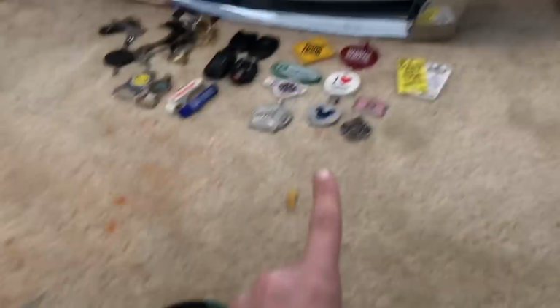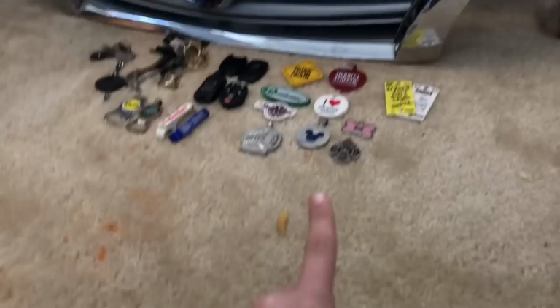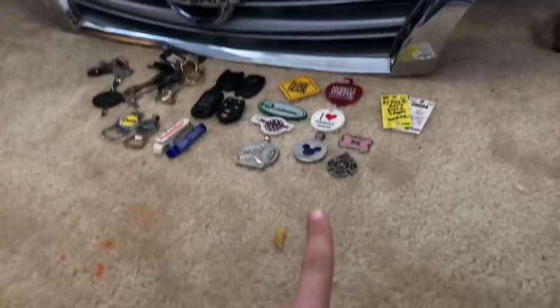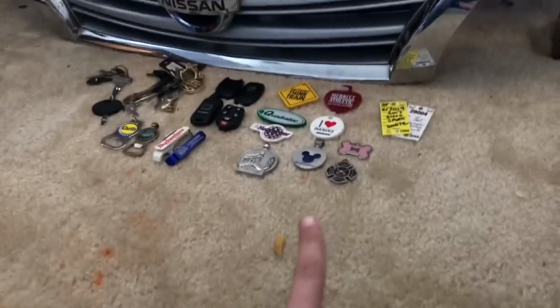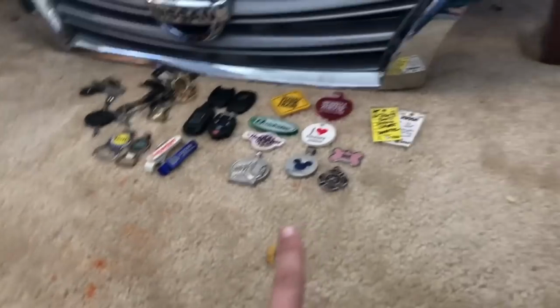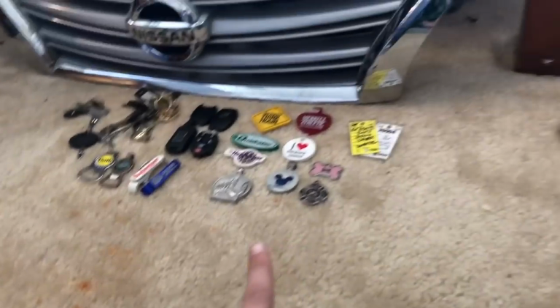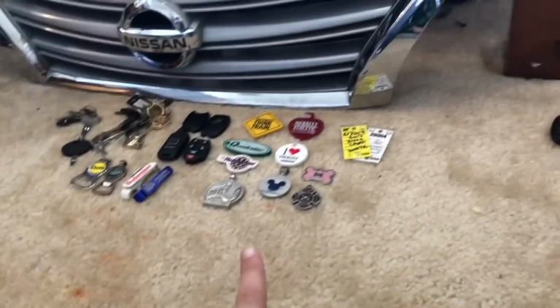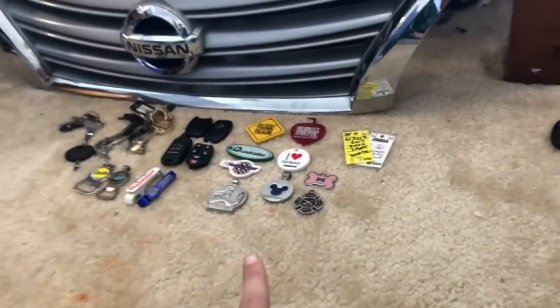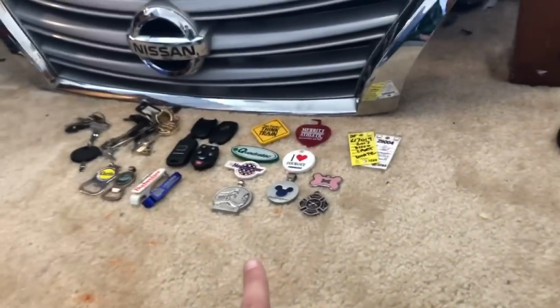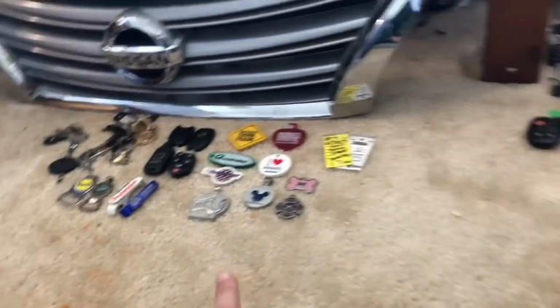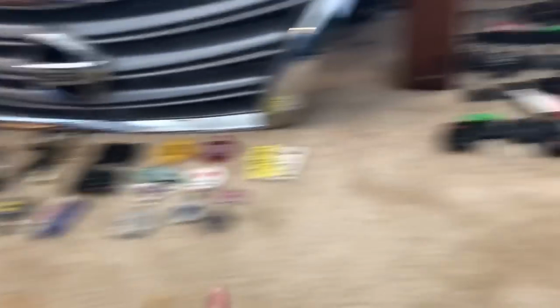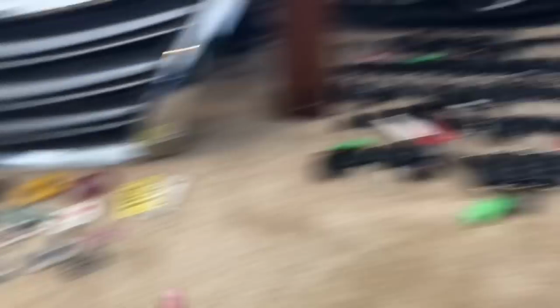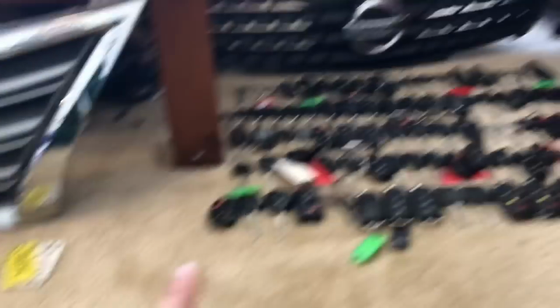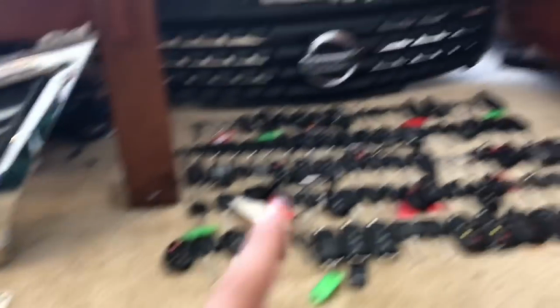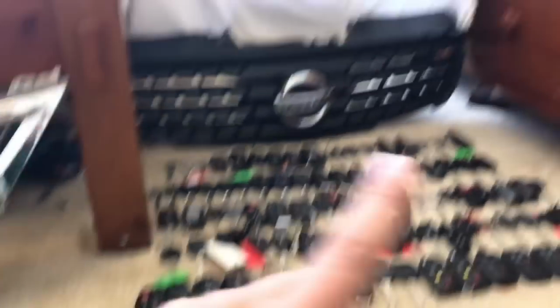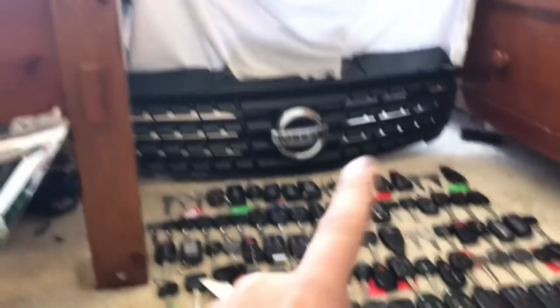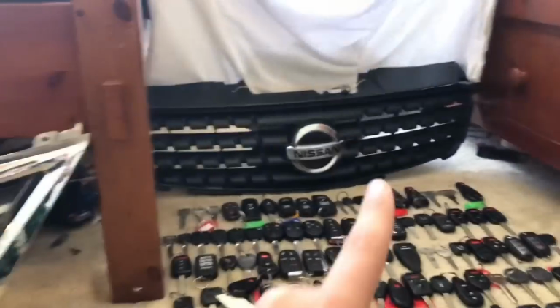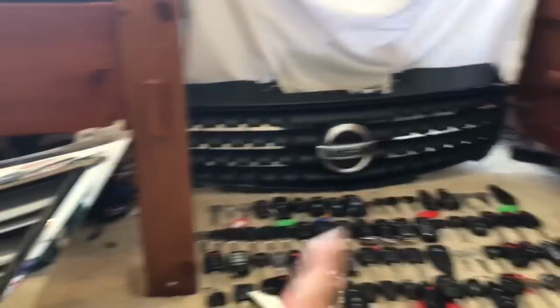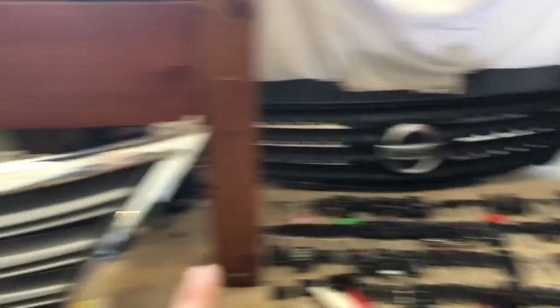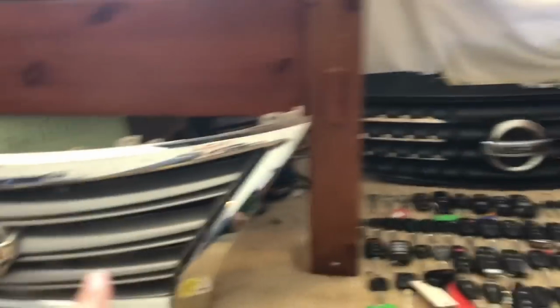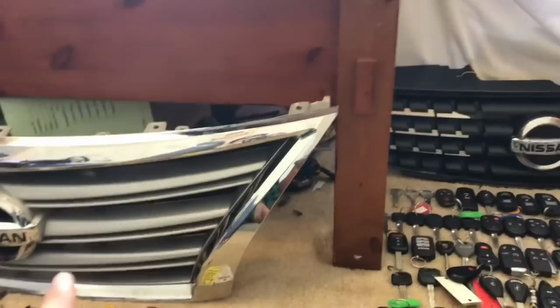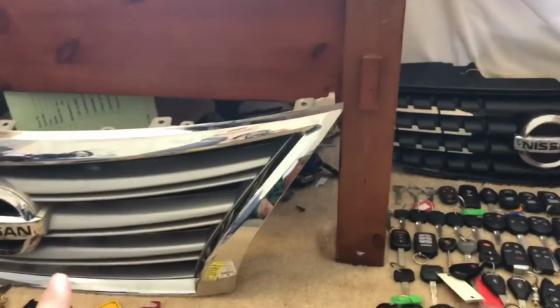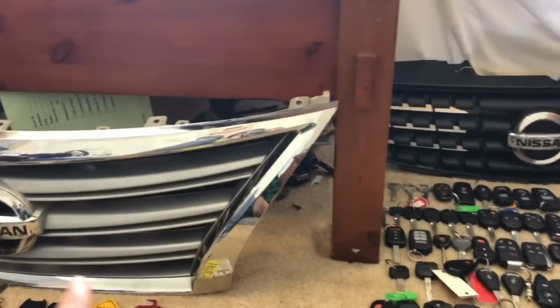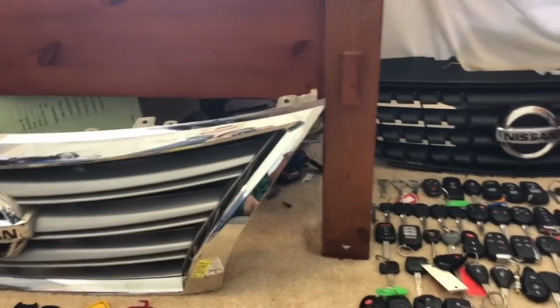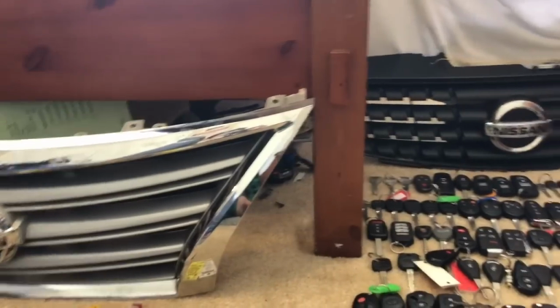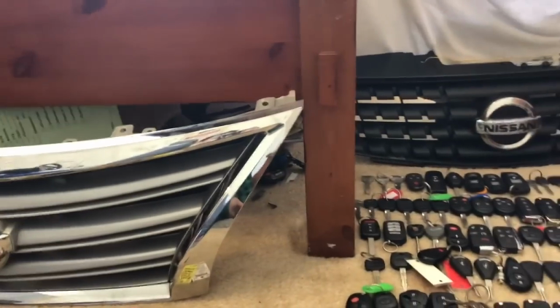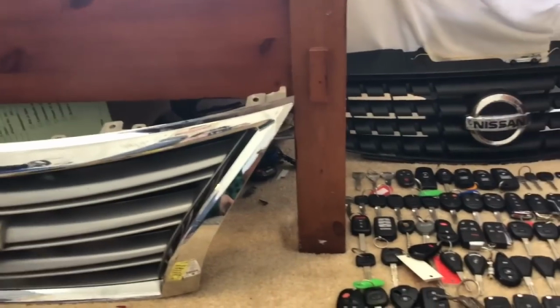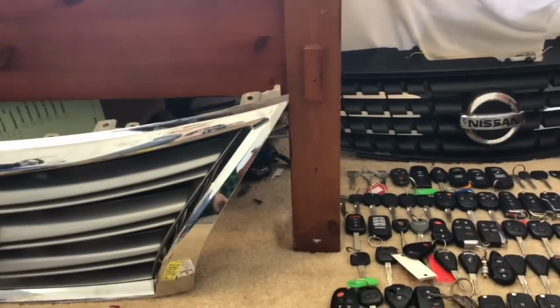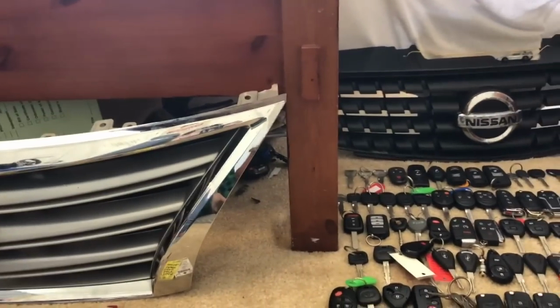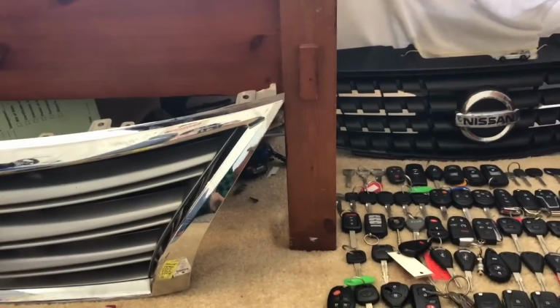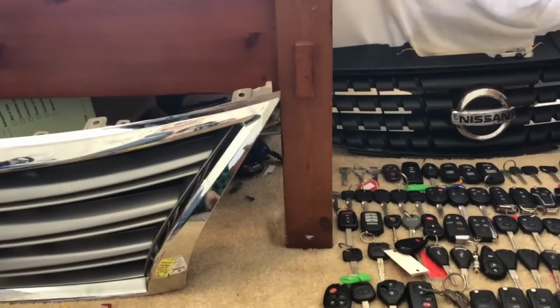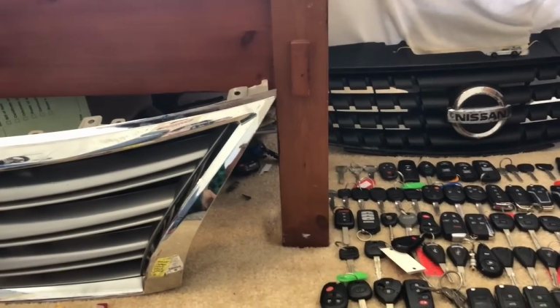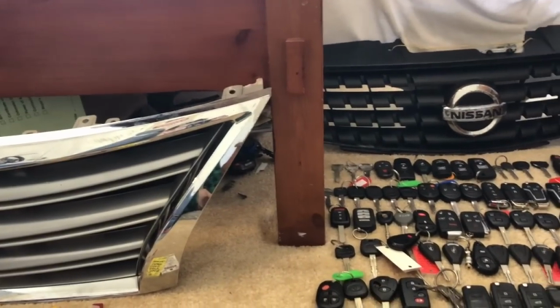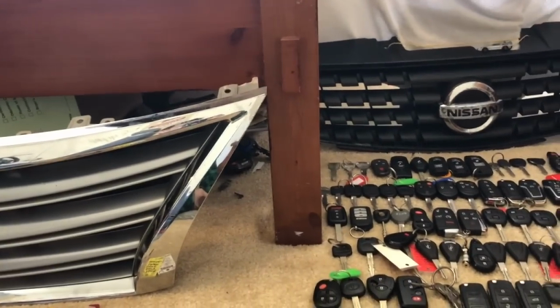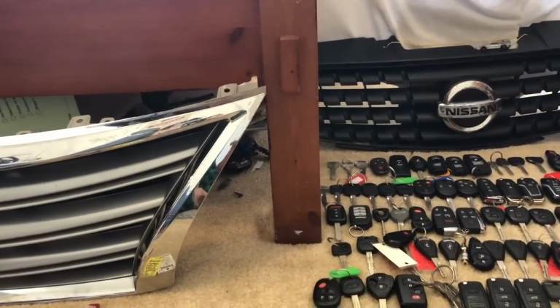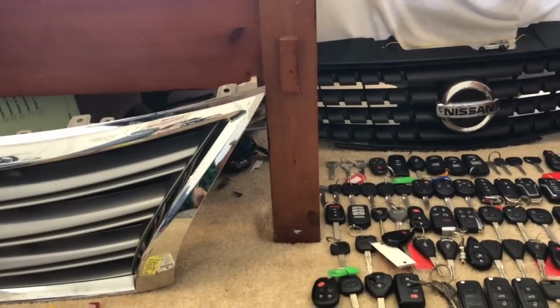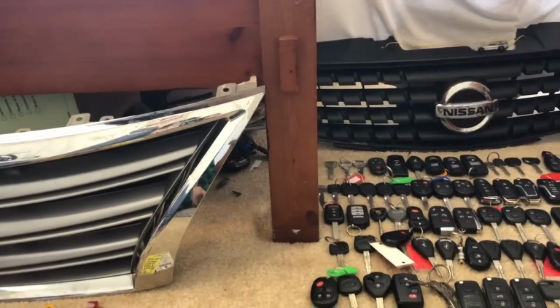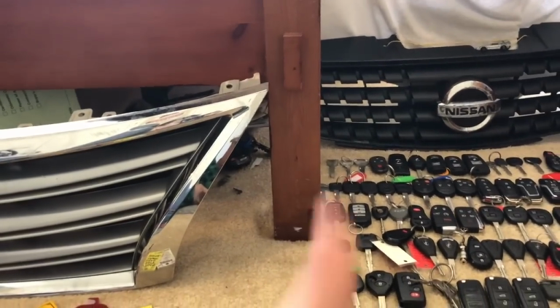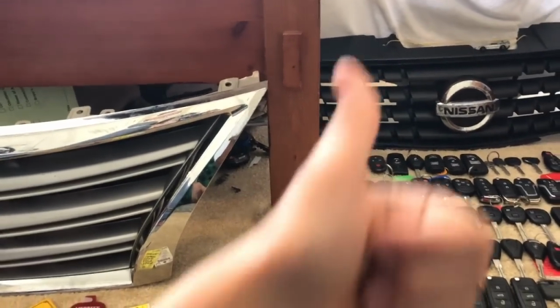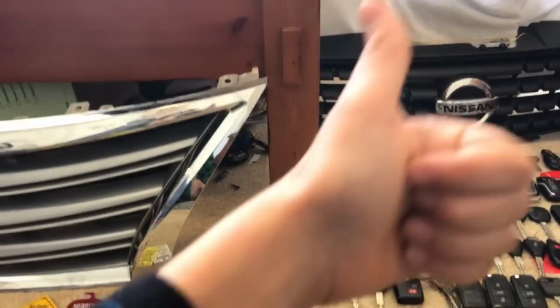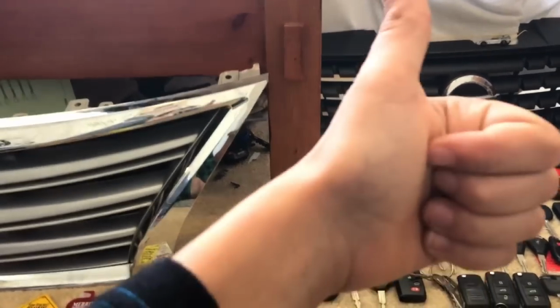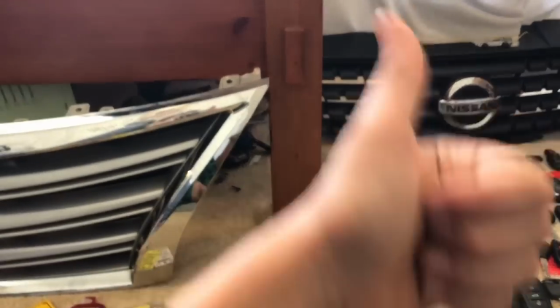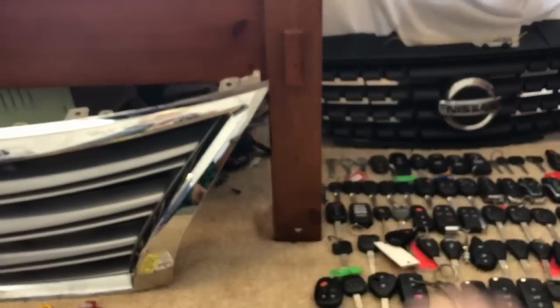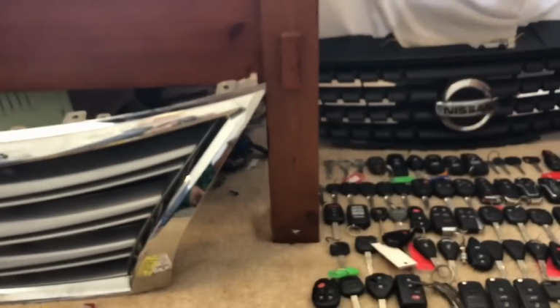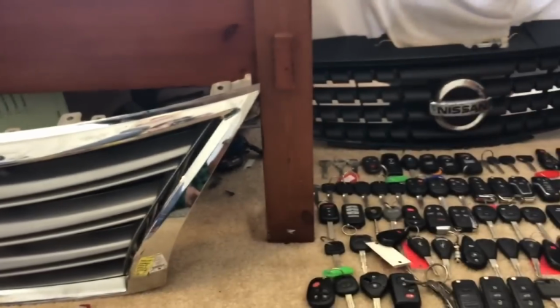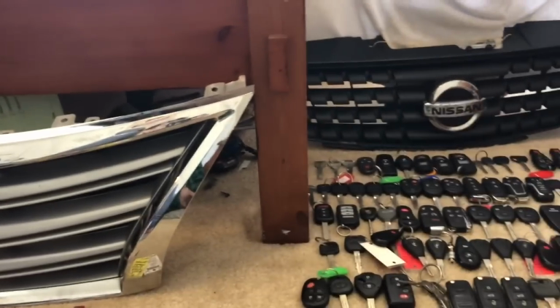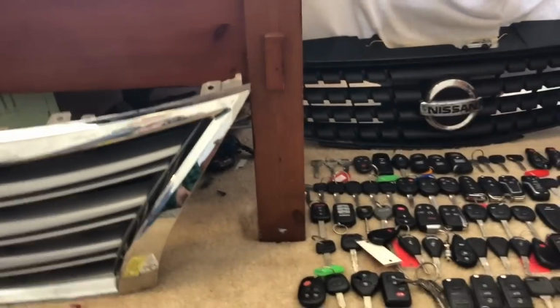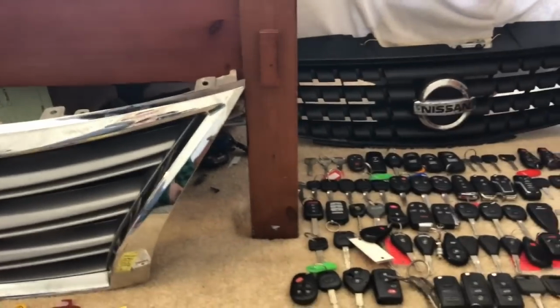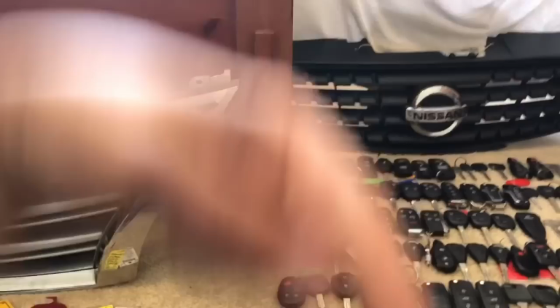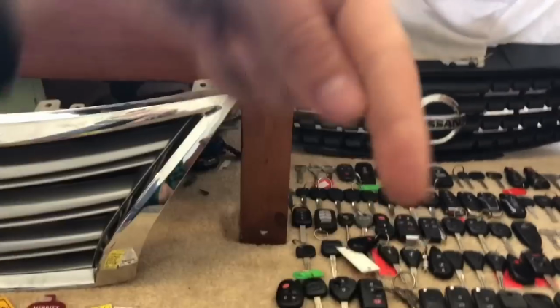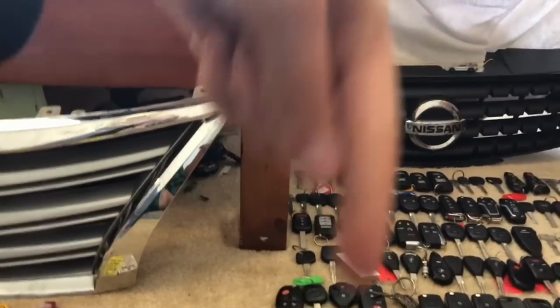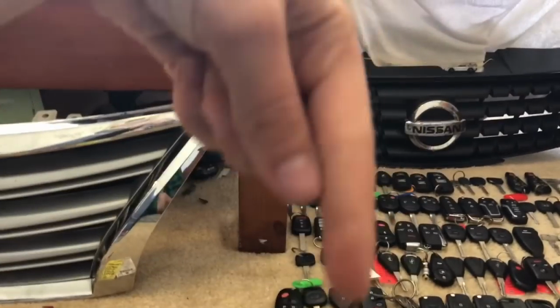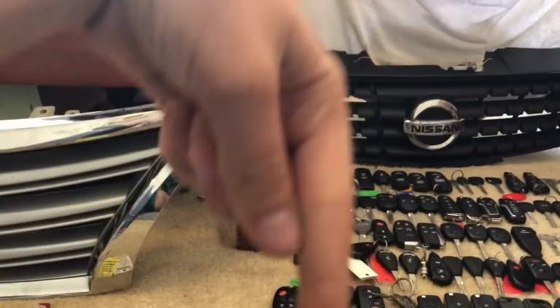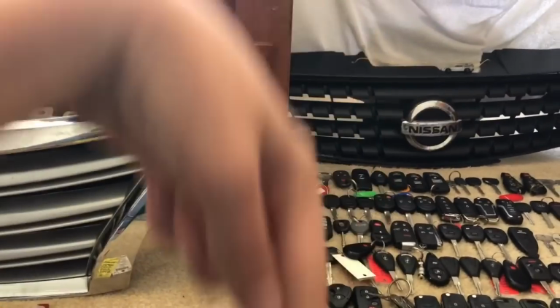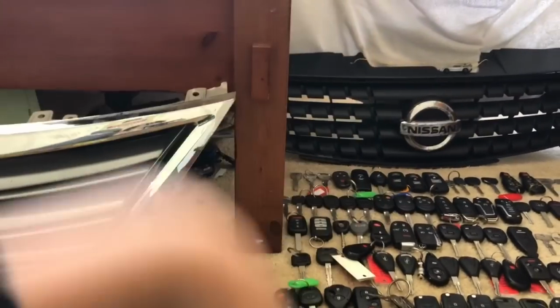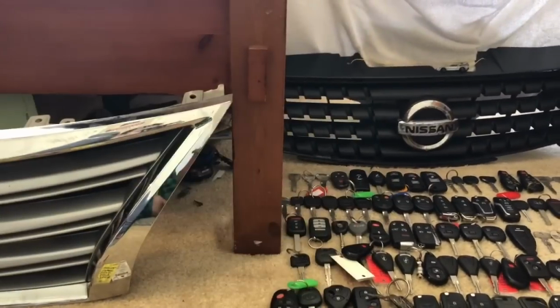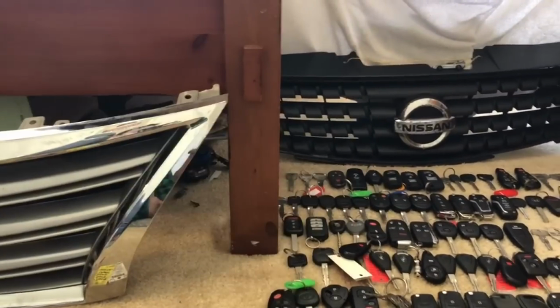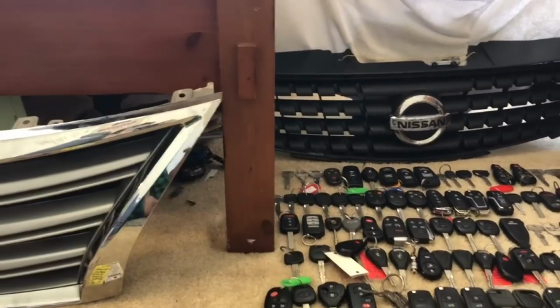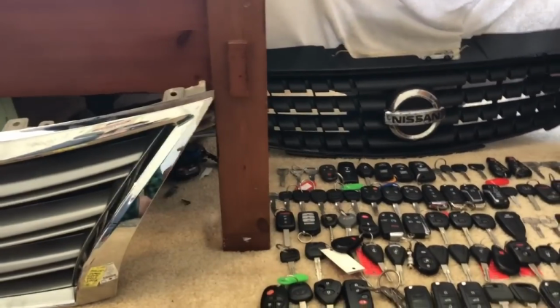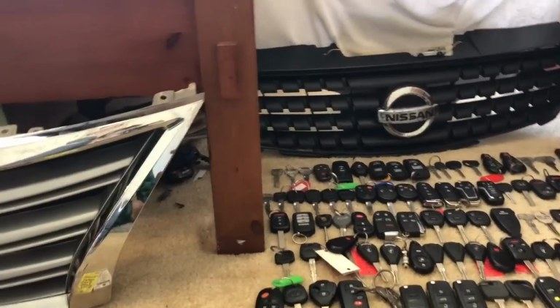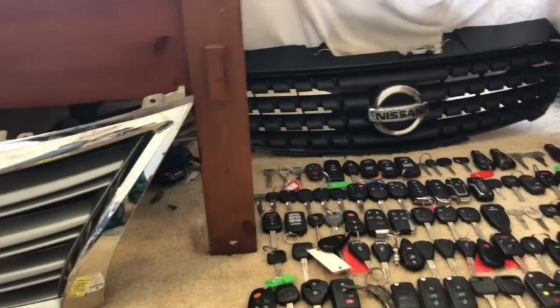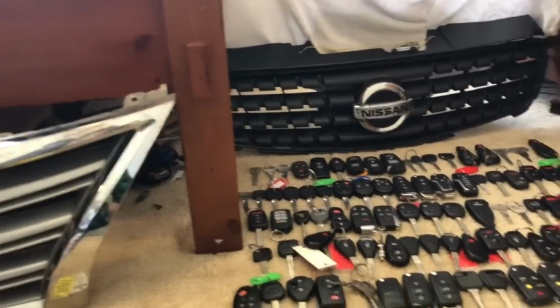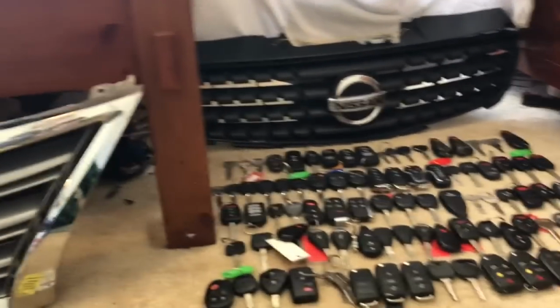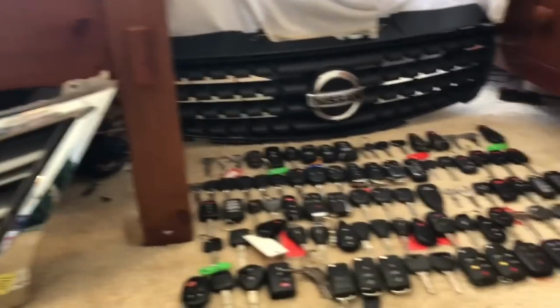Alright everybody, thank you guys so much for watching — all my car keys, all my random stuff. Don't forget to subscribe, drop a like on the video, and comment down below which key you'd like to see next.